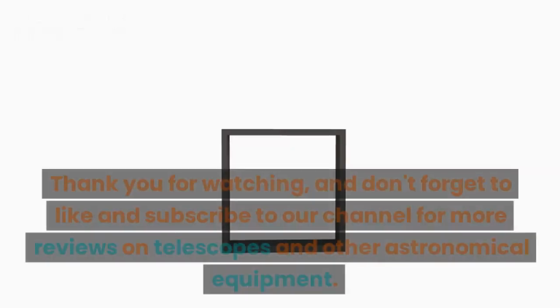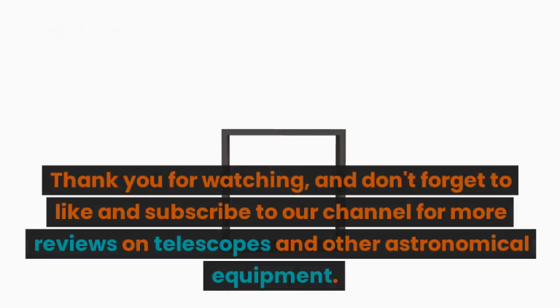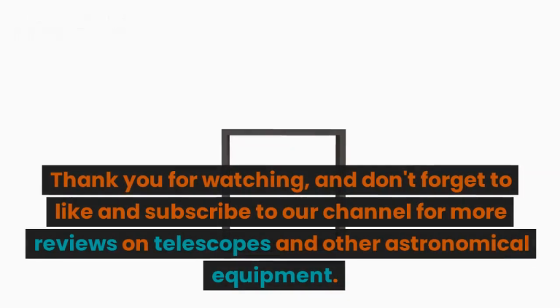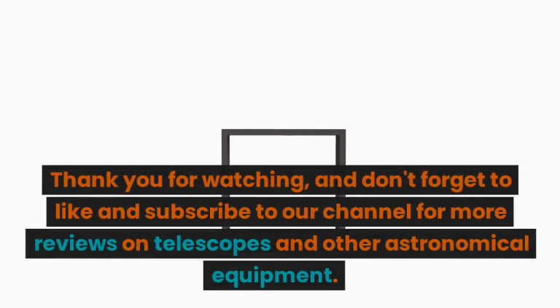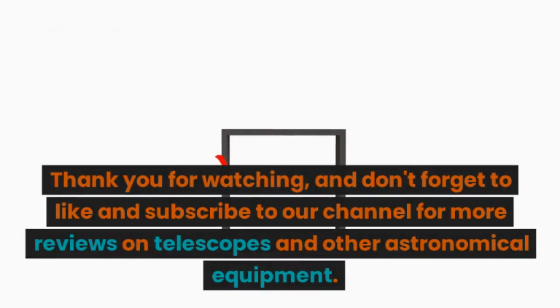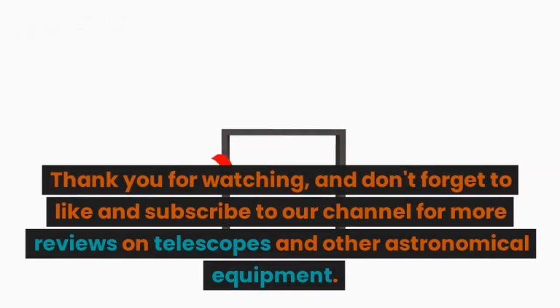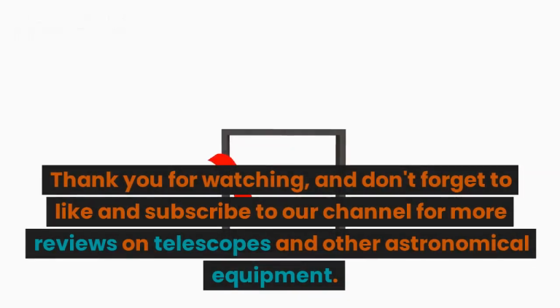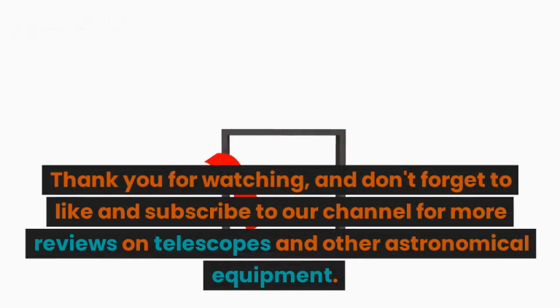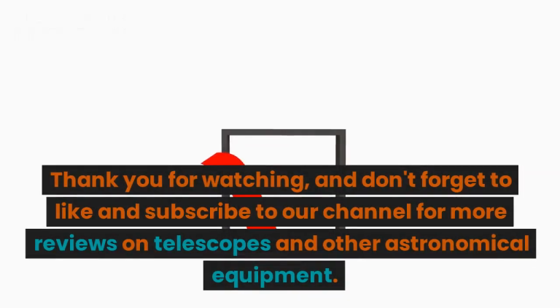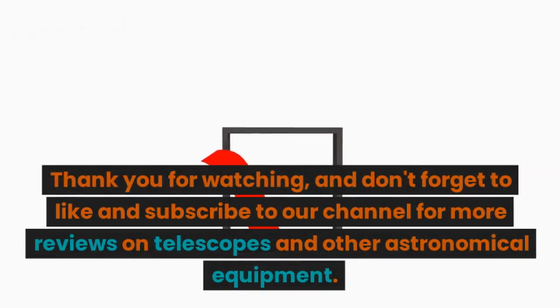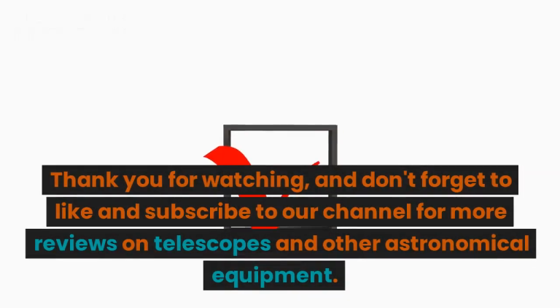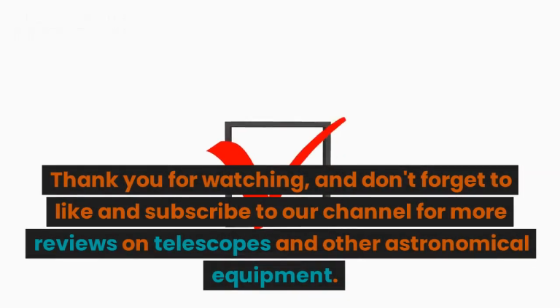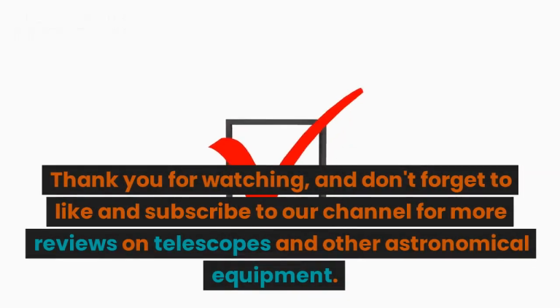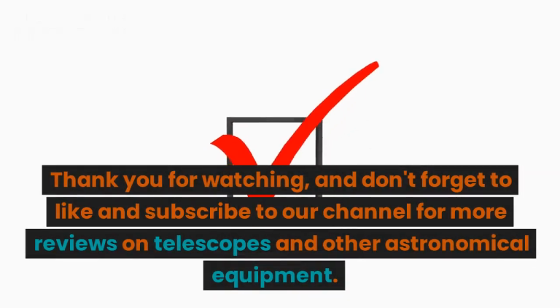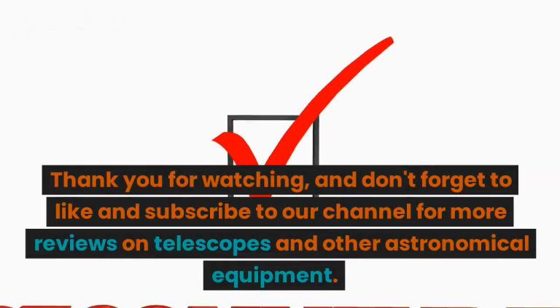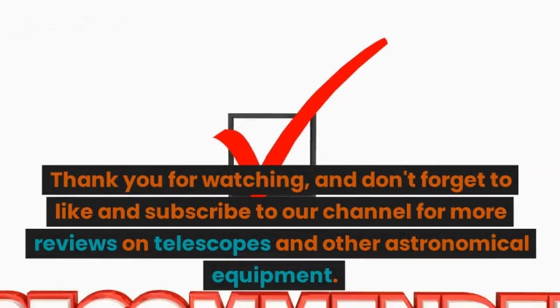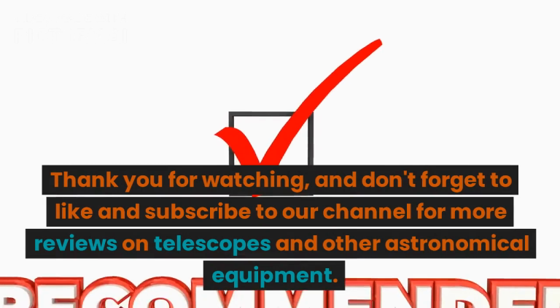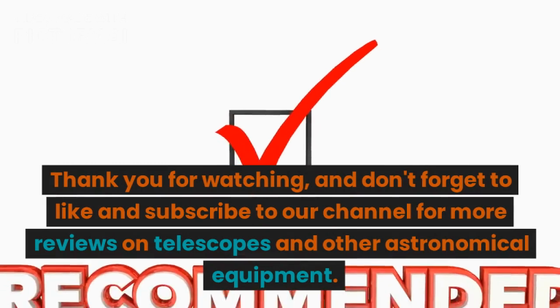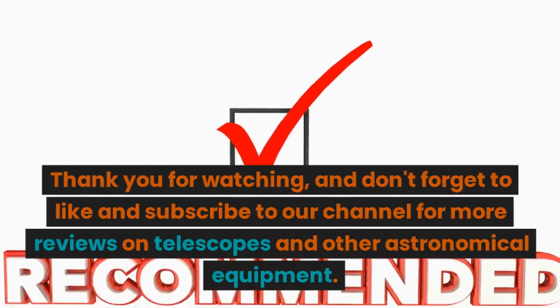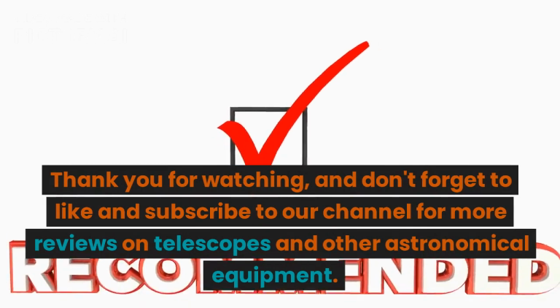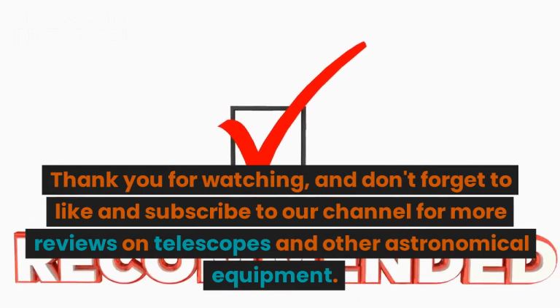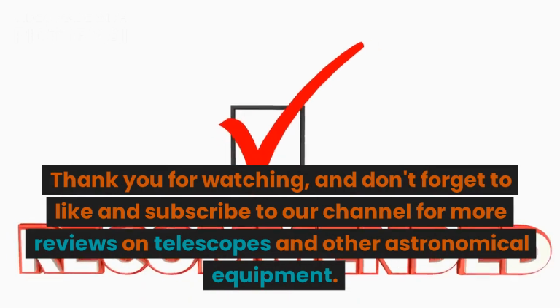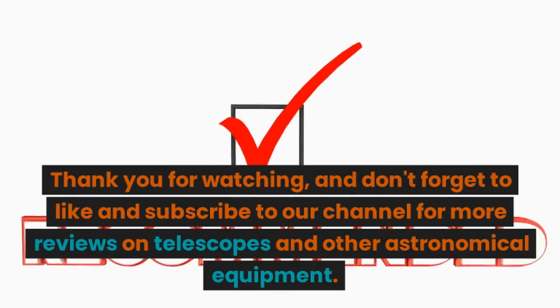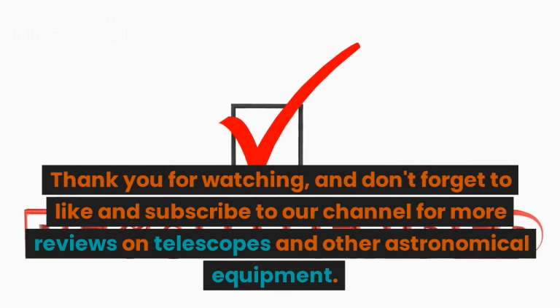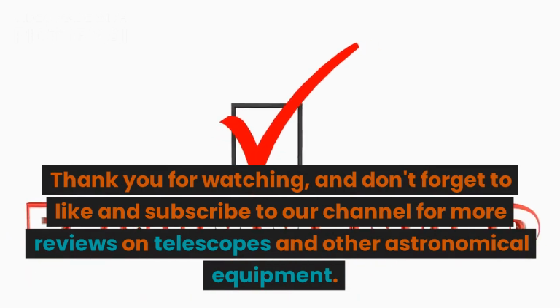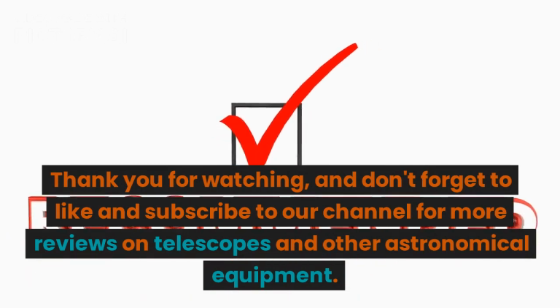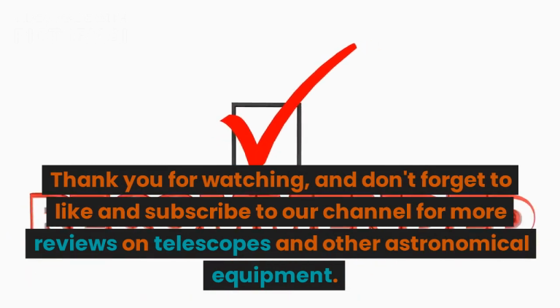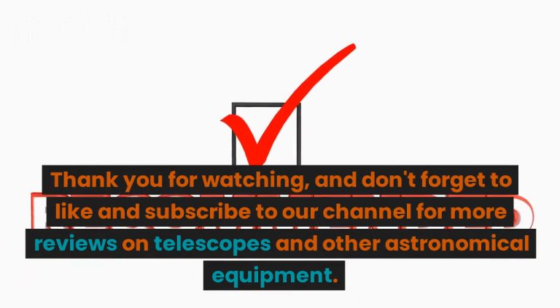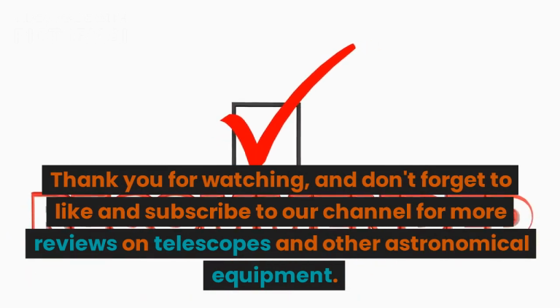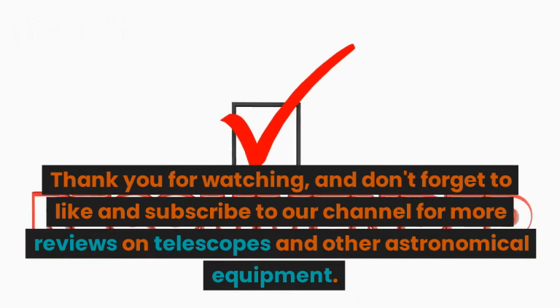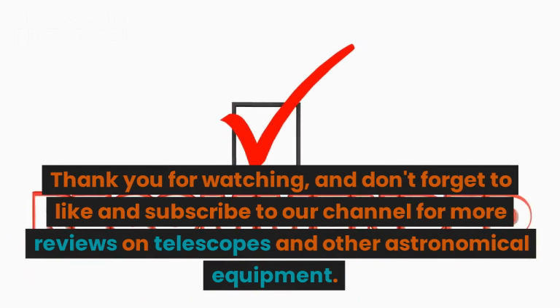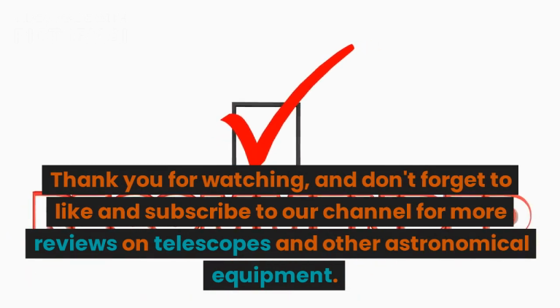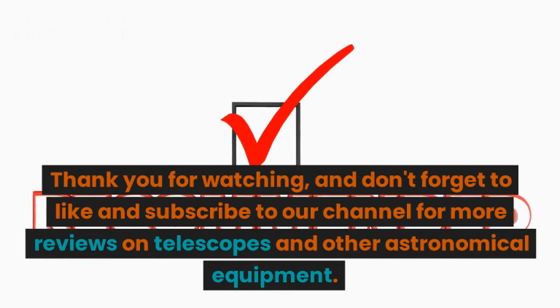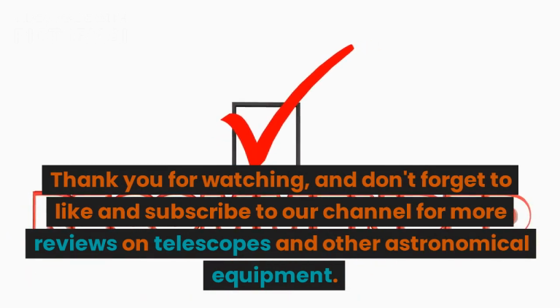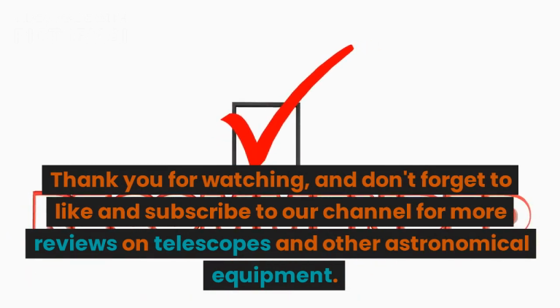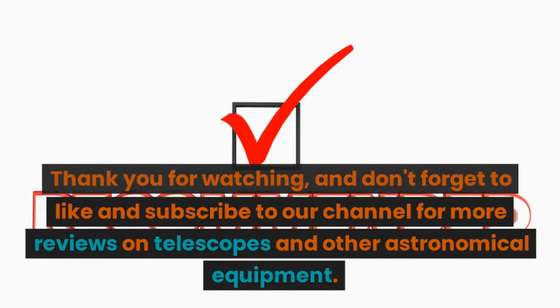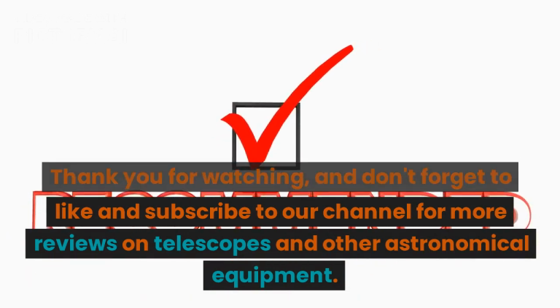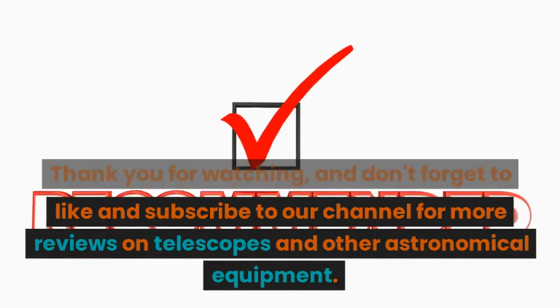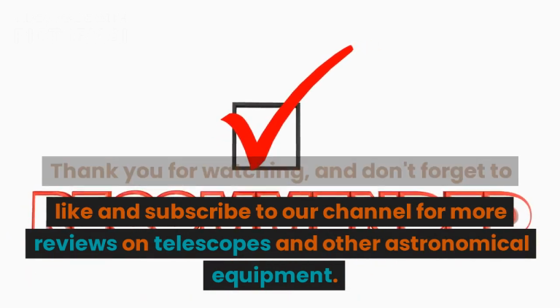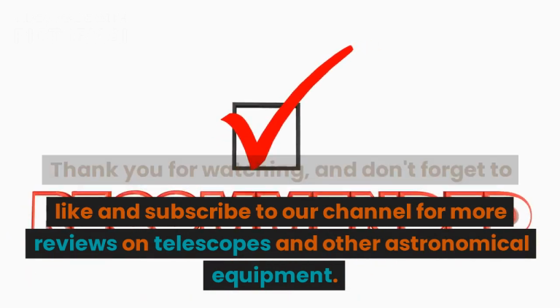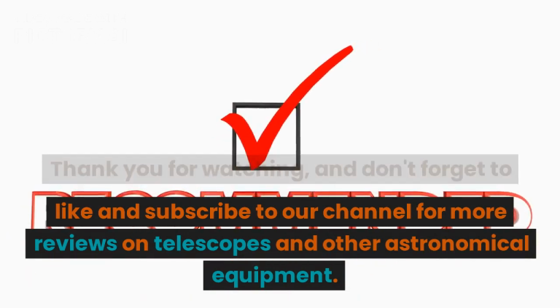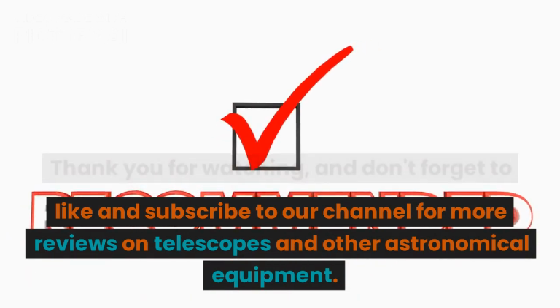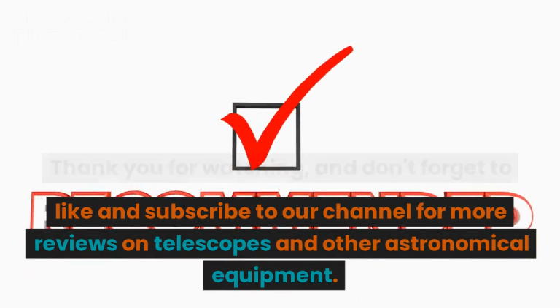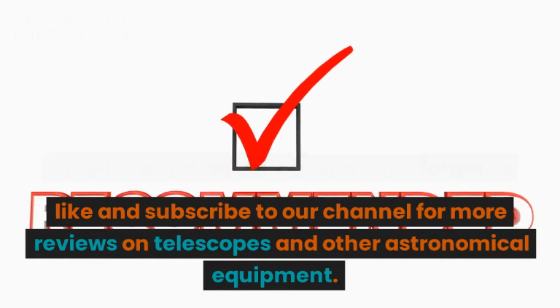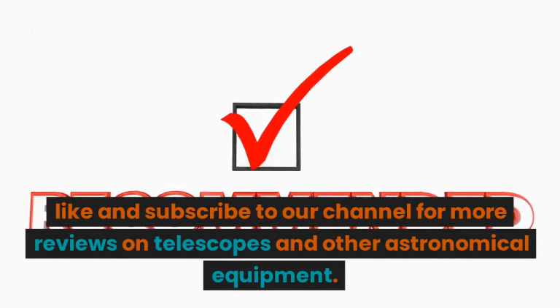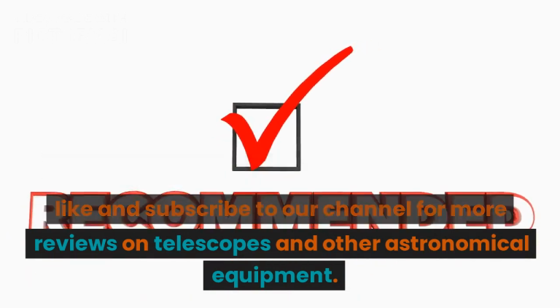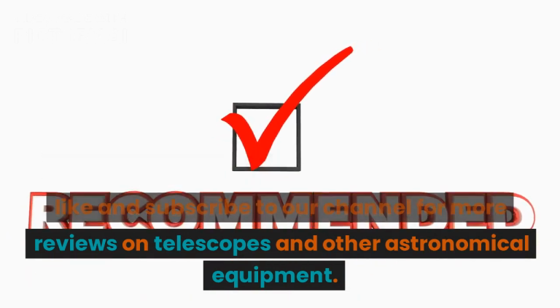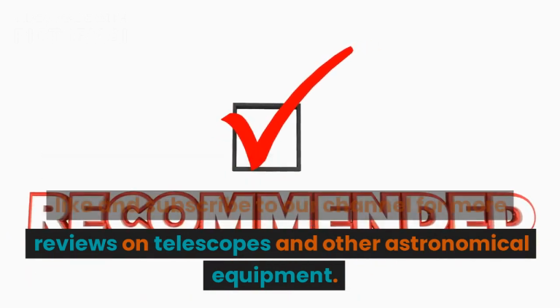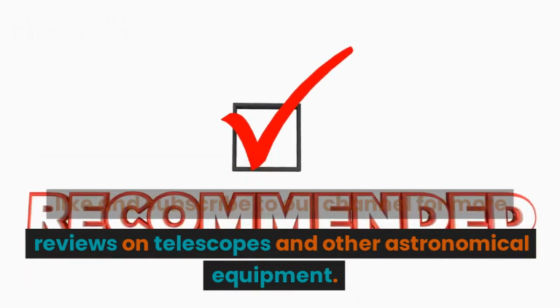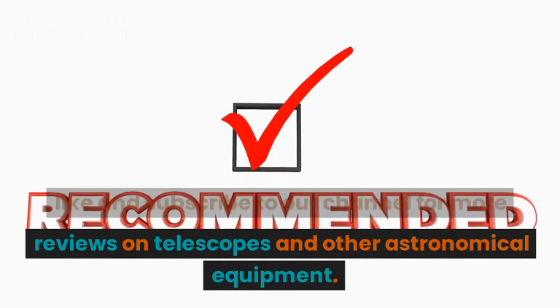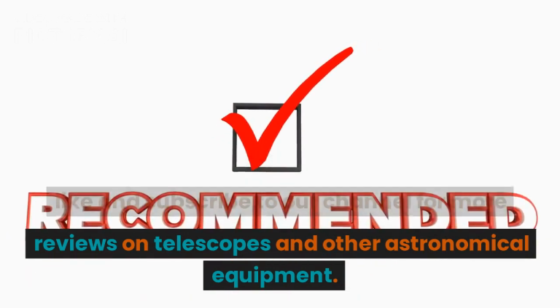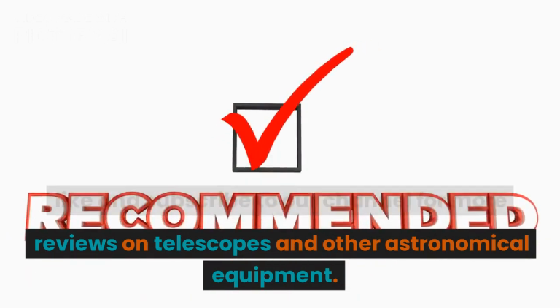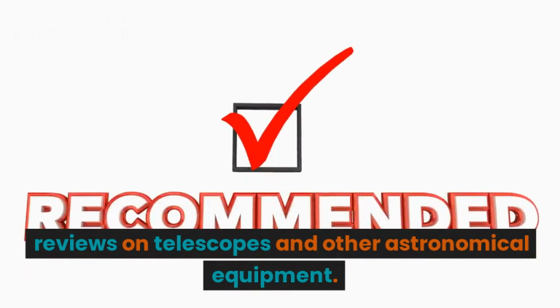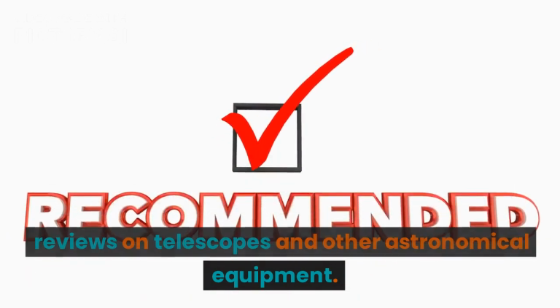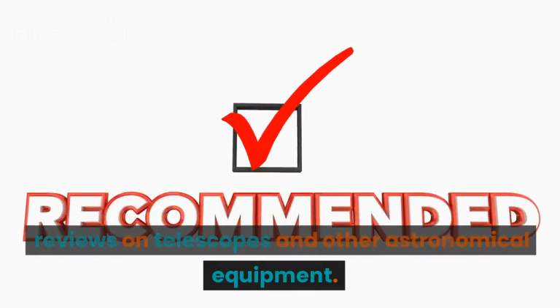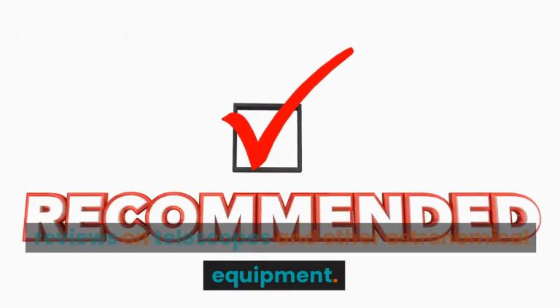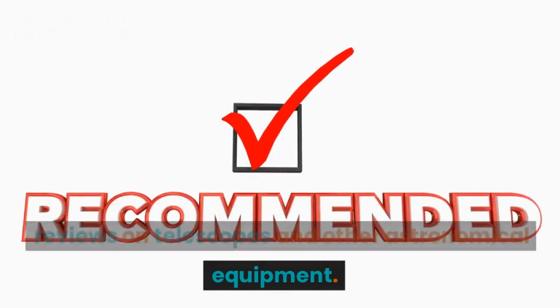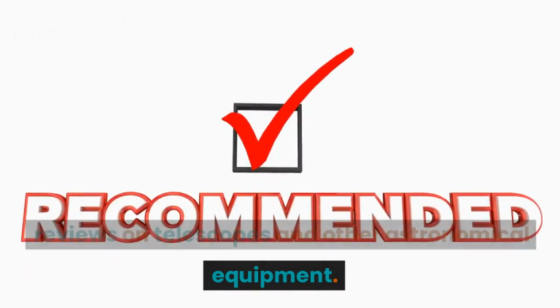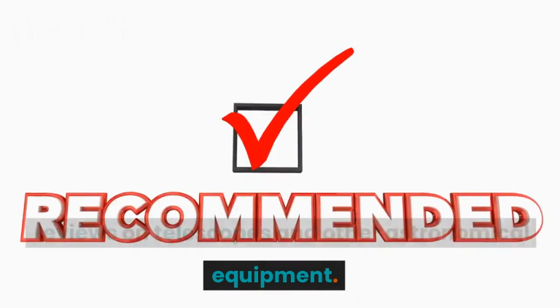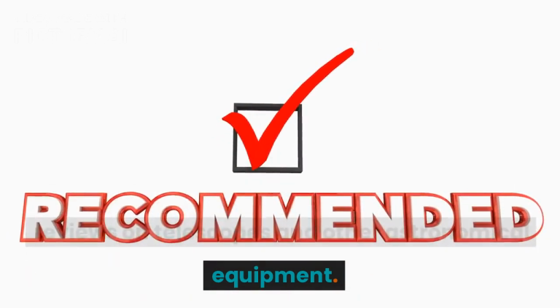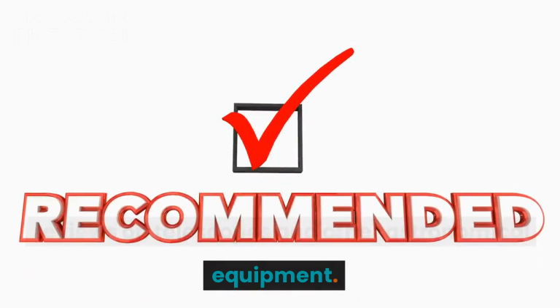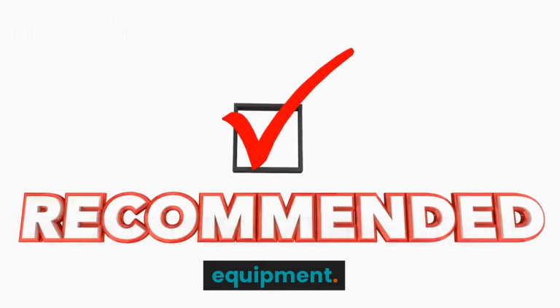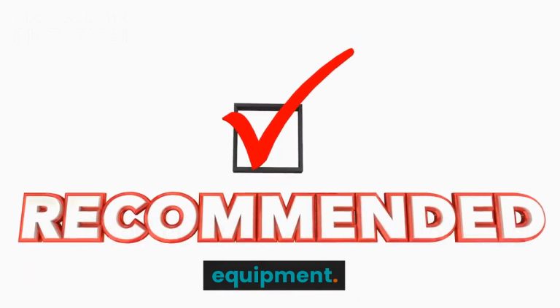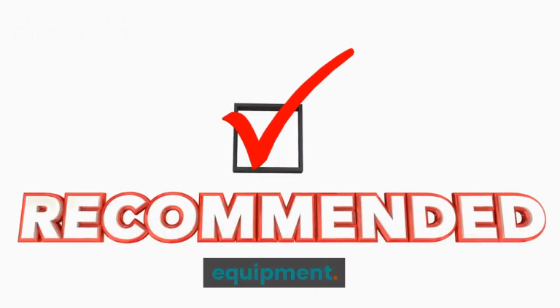Thank you for watching, and don't forget to like and subscribe to our channel for more reviews on telescopes and other astronomical equipment.